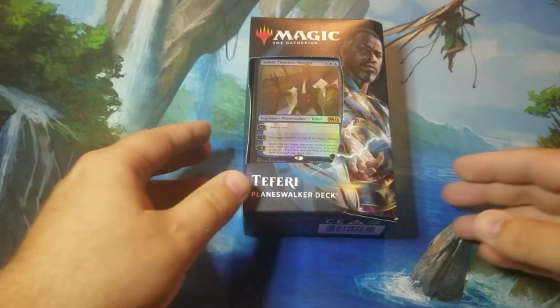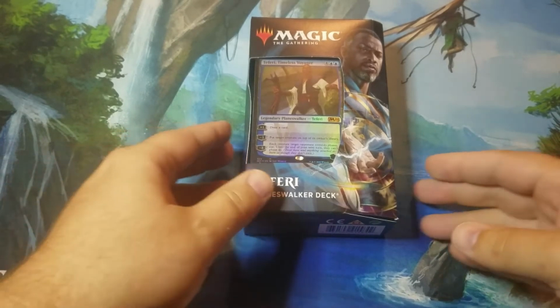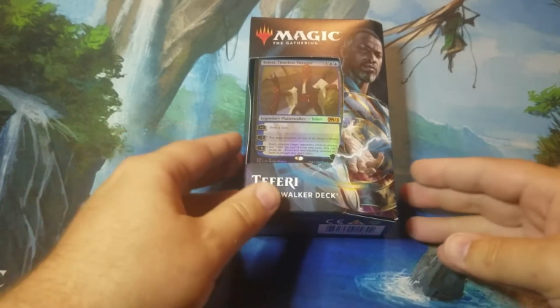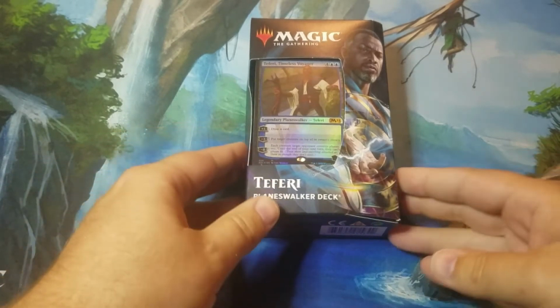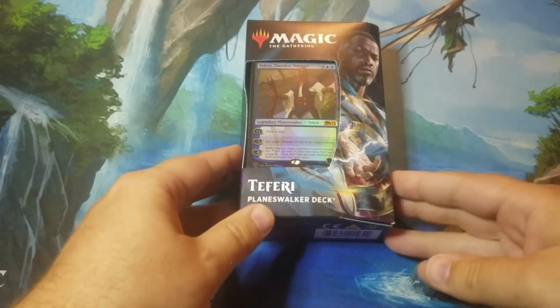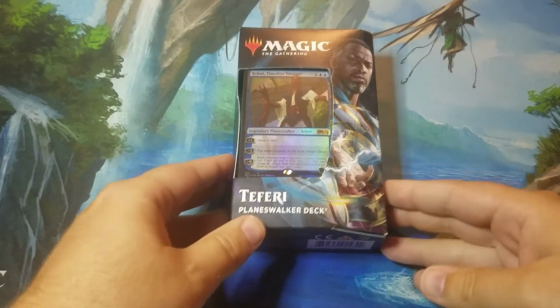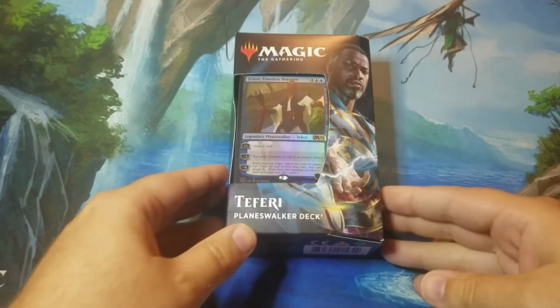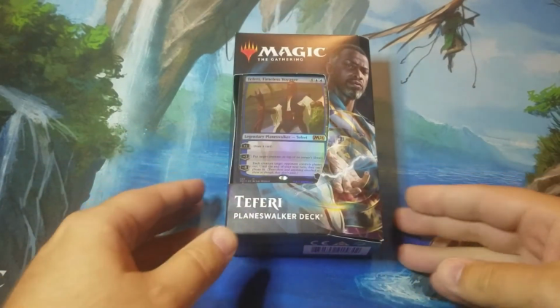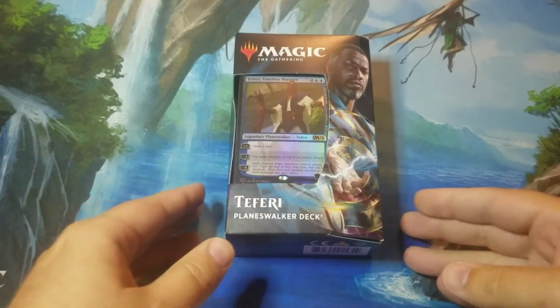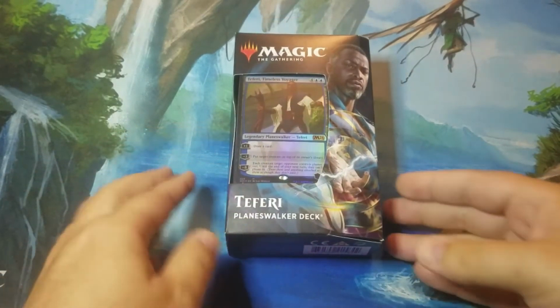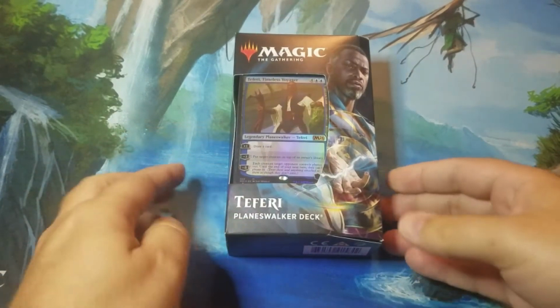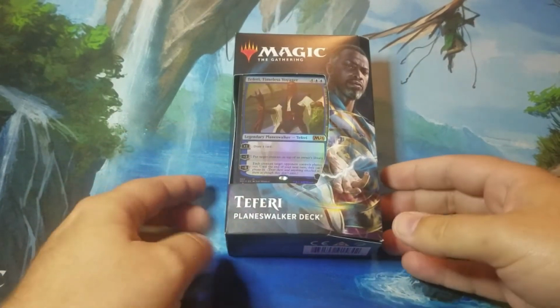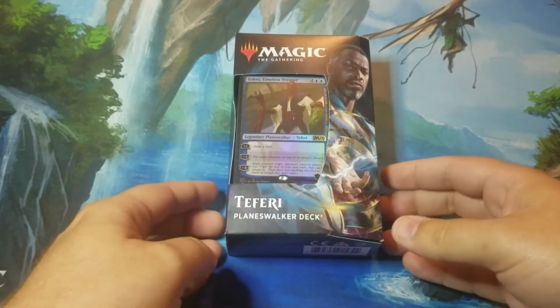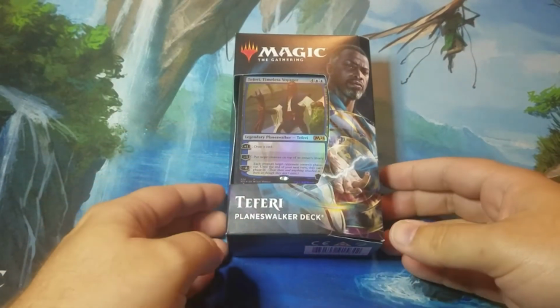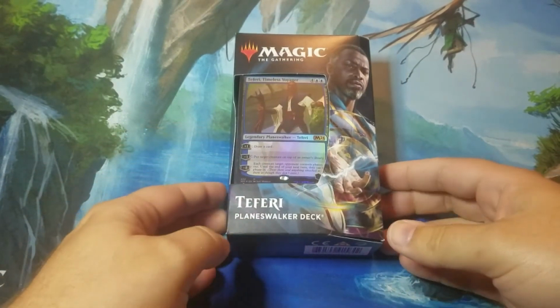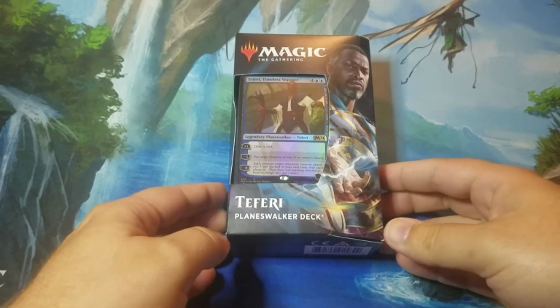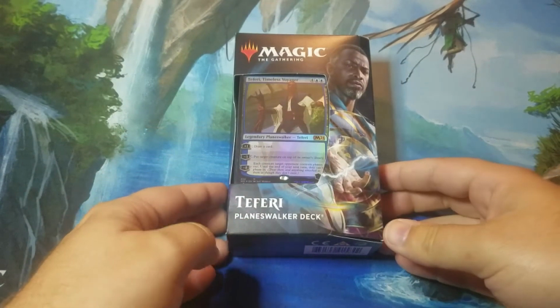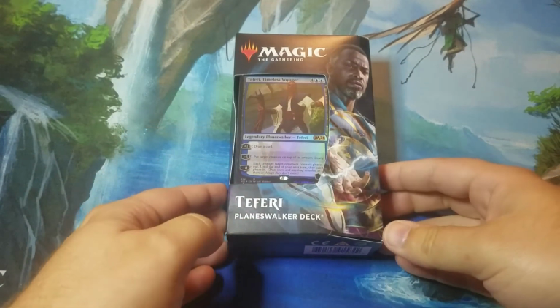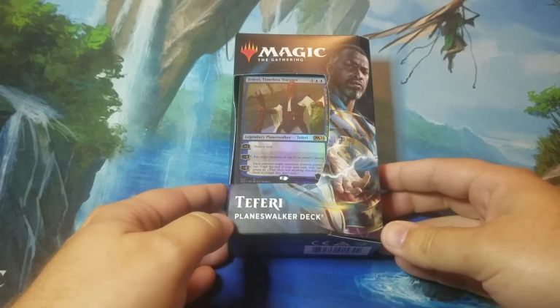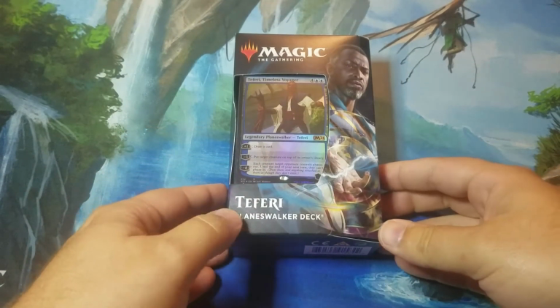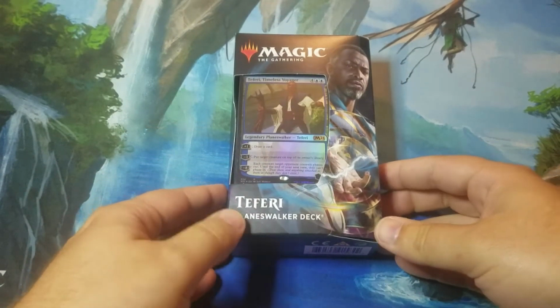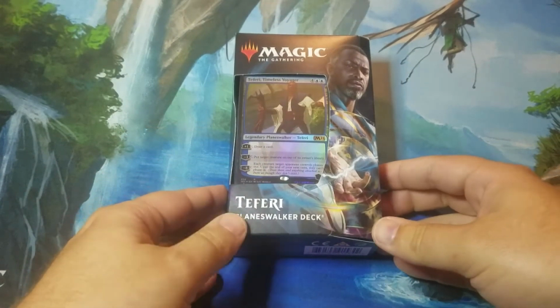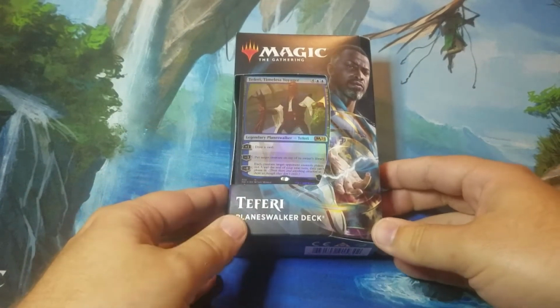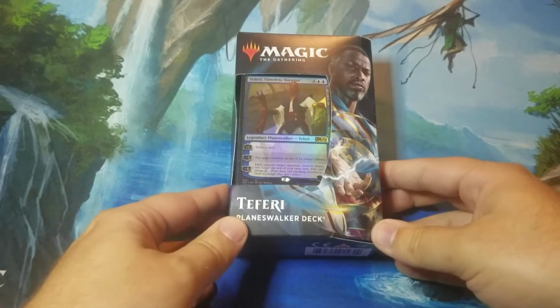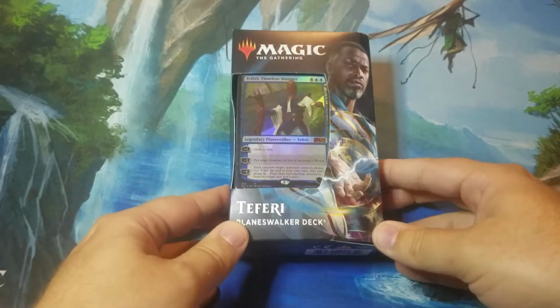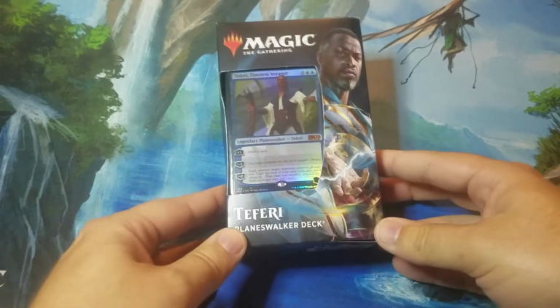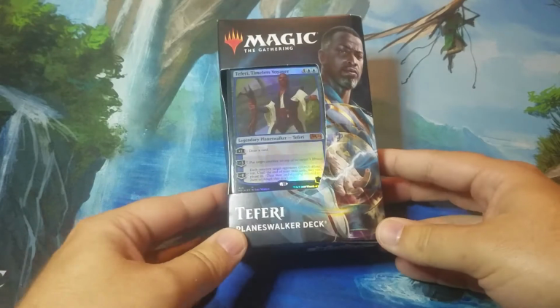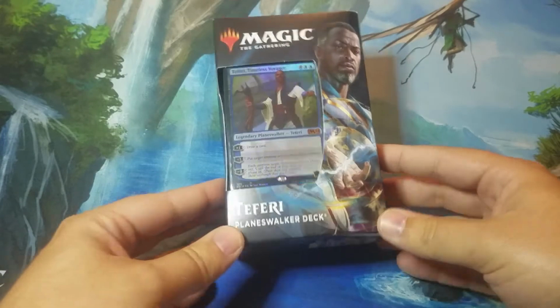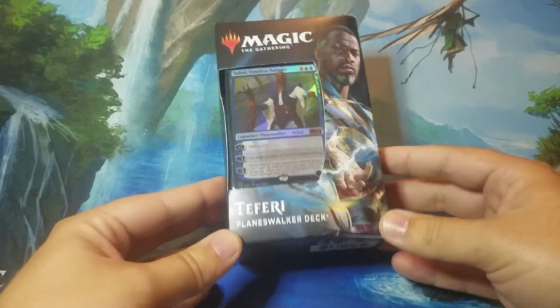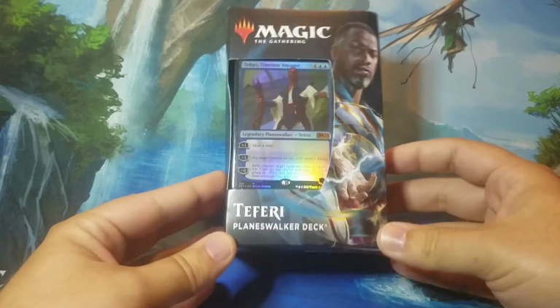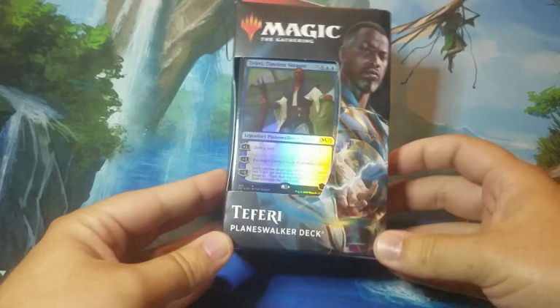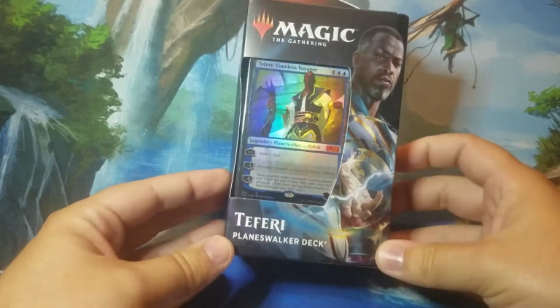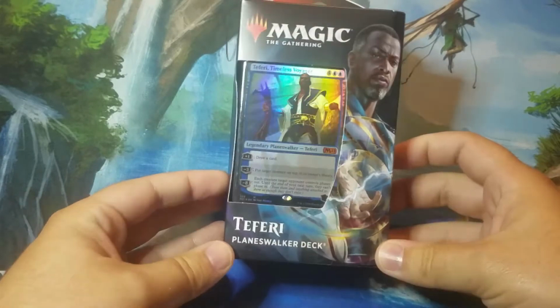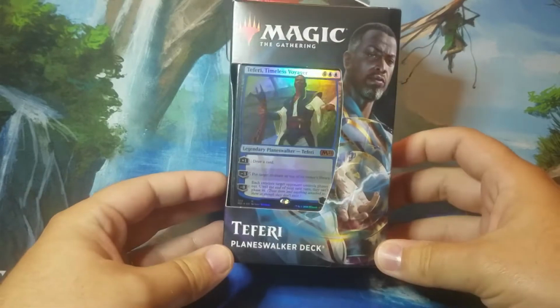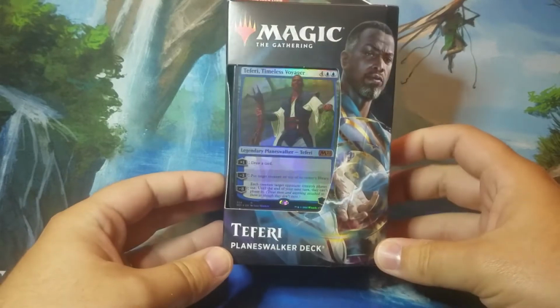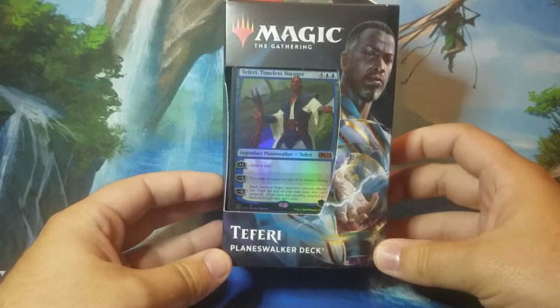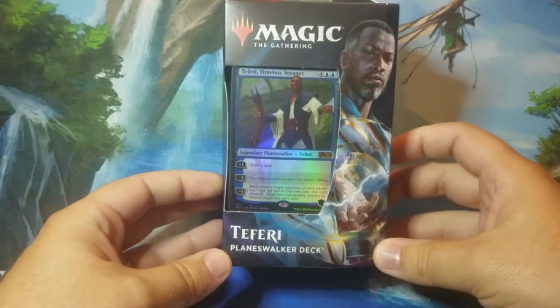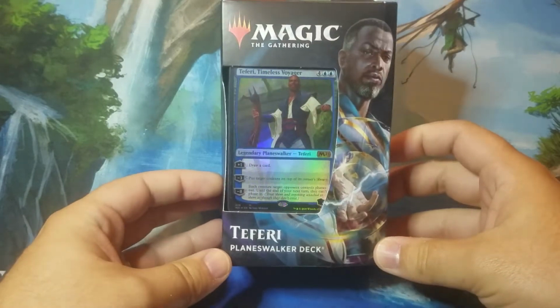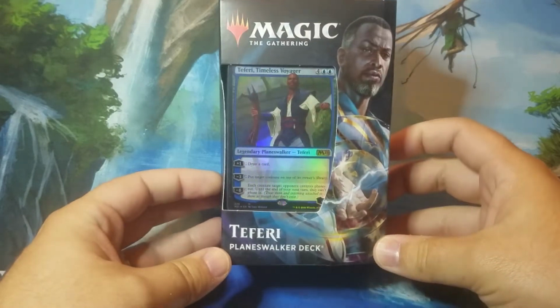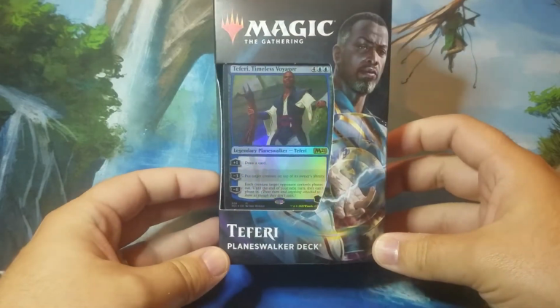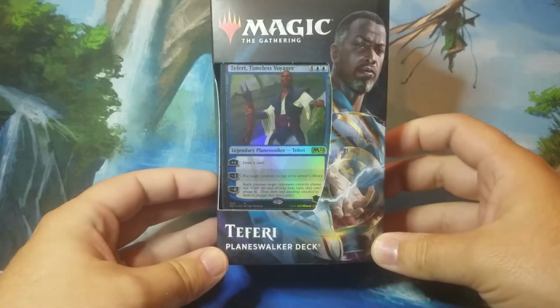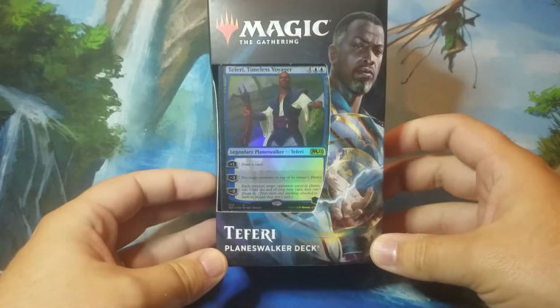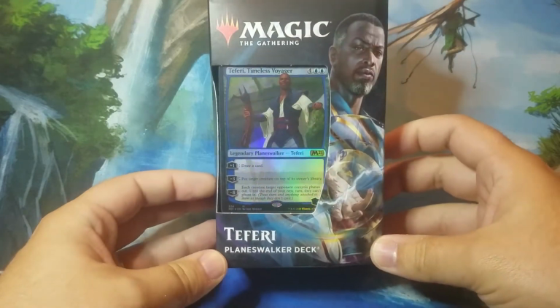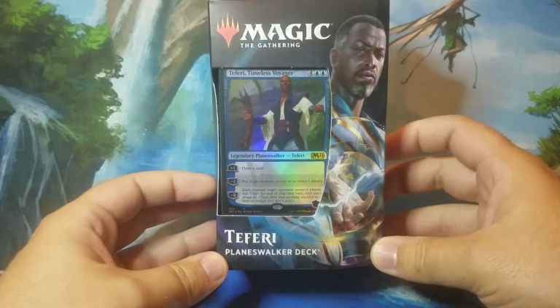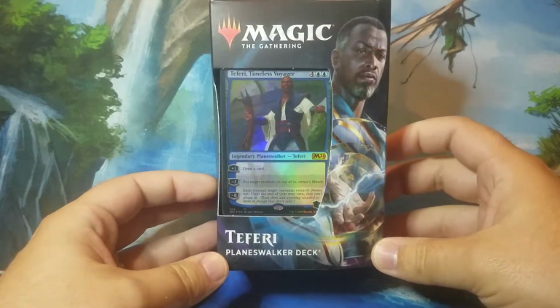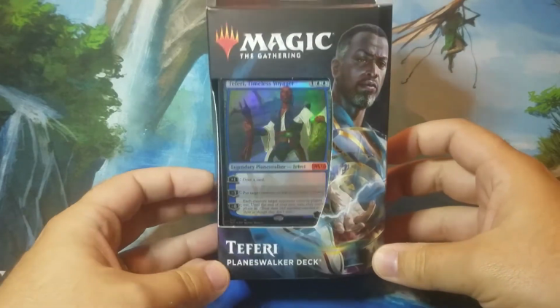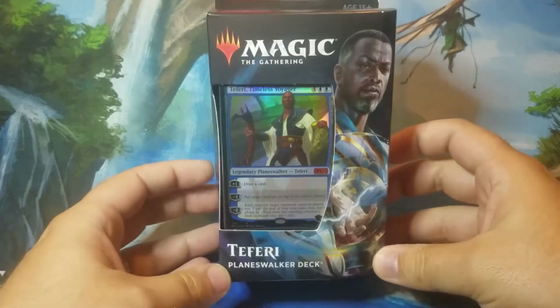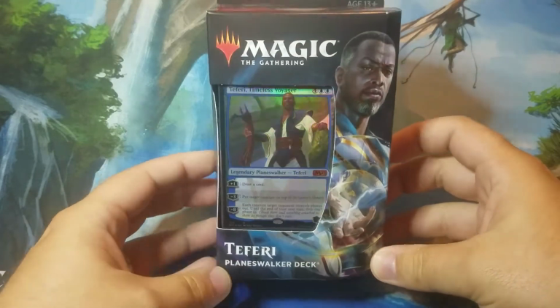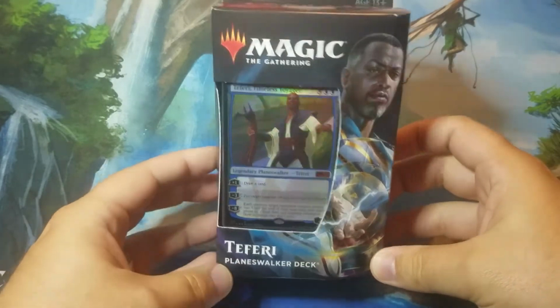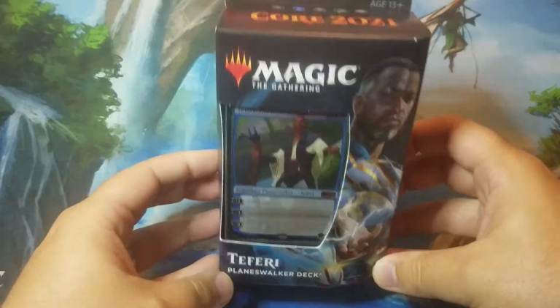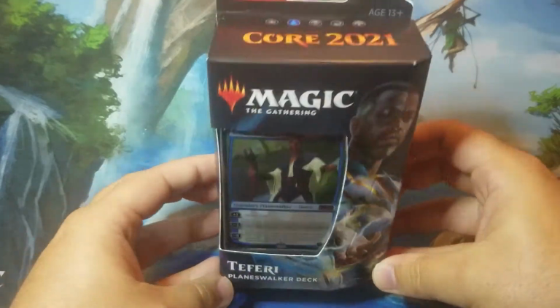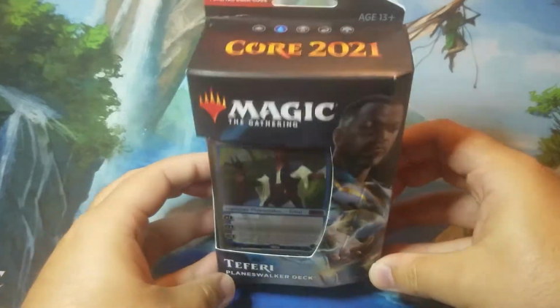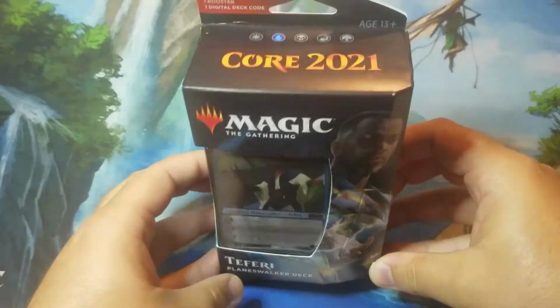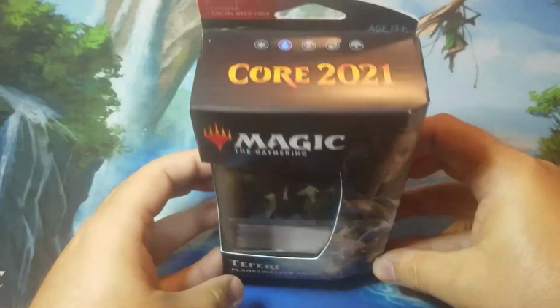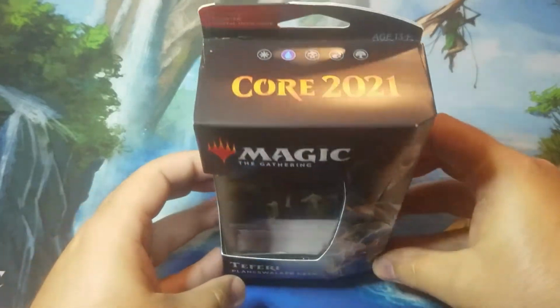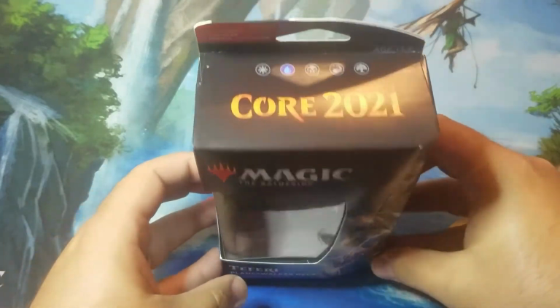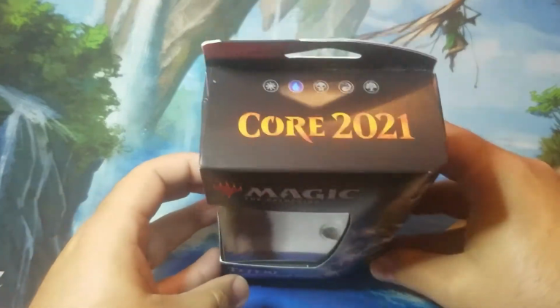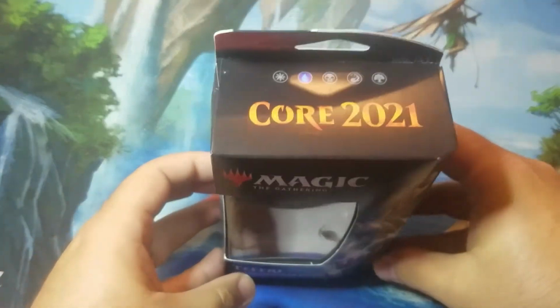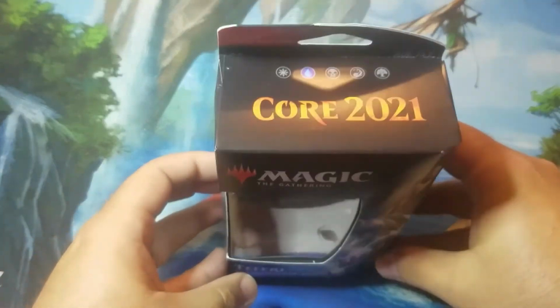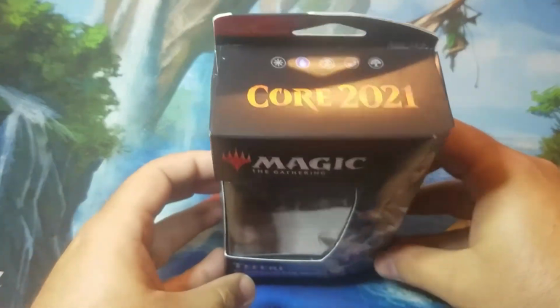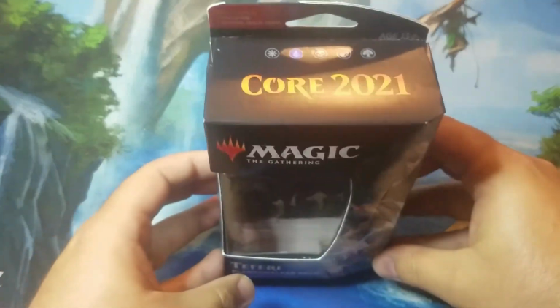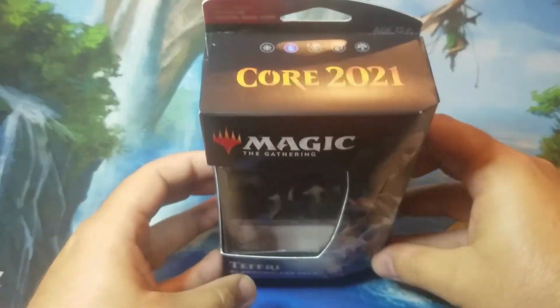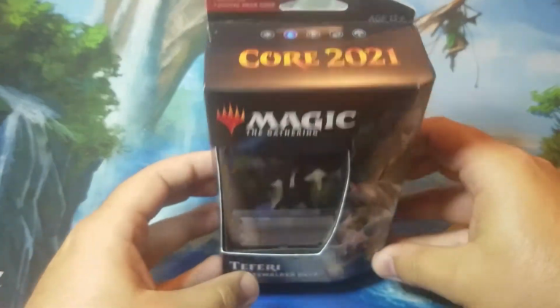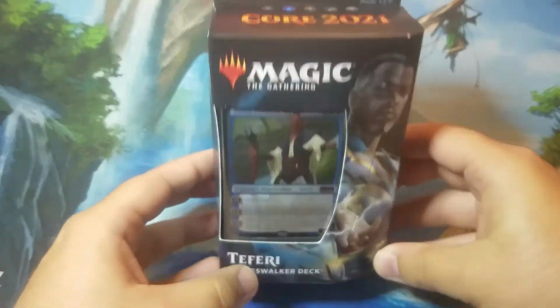Hello and welcome to today's Cawthon Cards unboxing video. Today we're unboxing the Teferi Planeswalker deck from Core 2021.